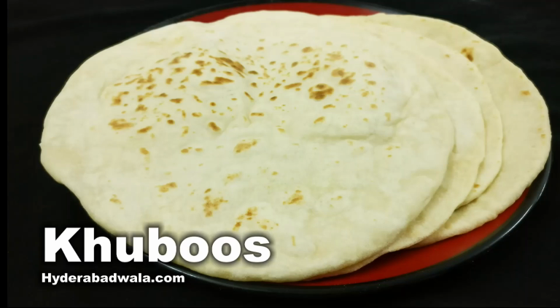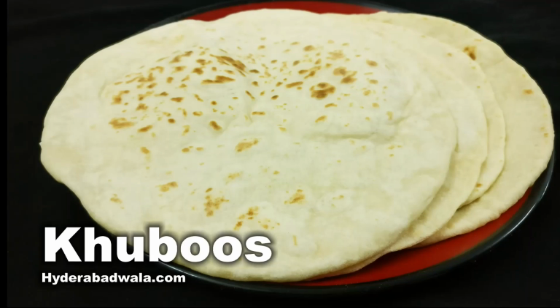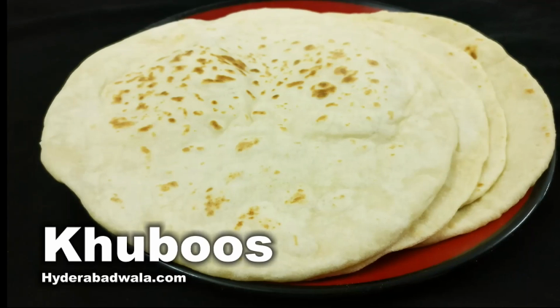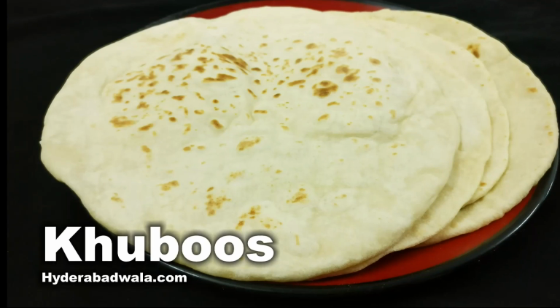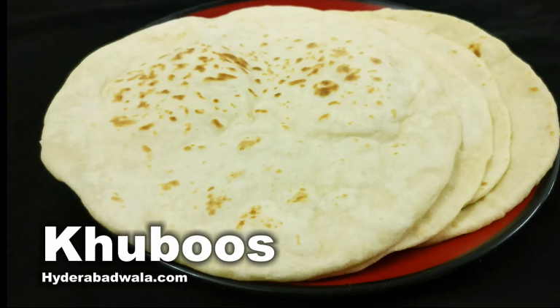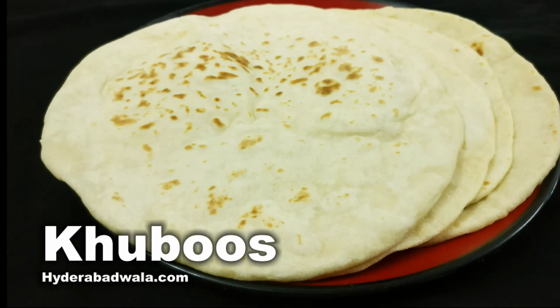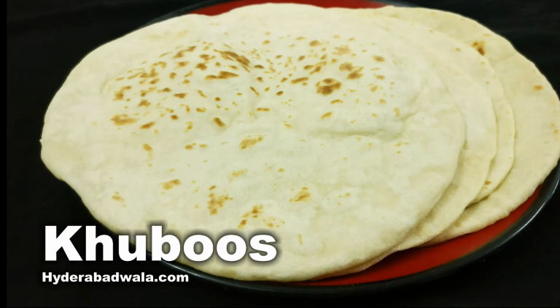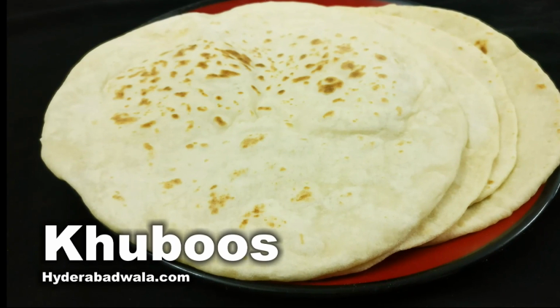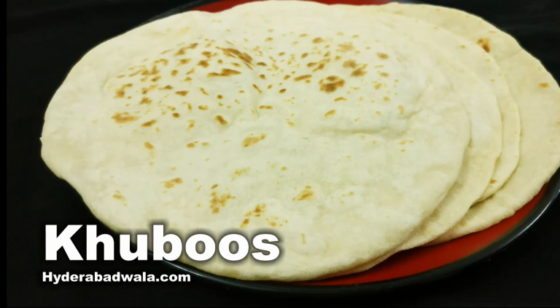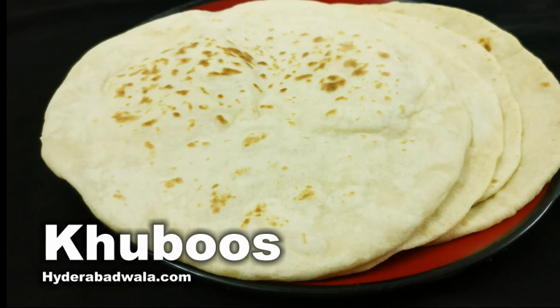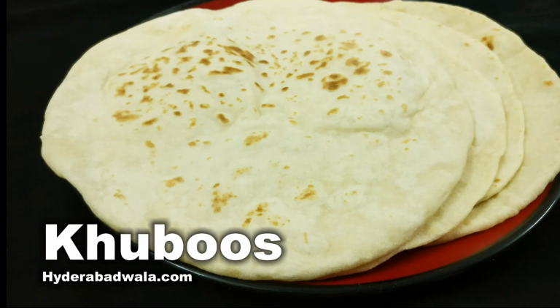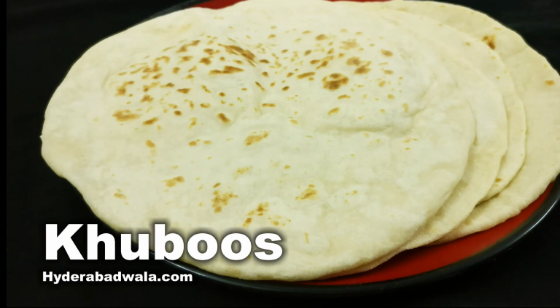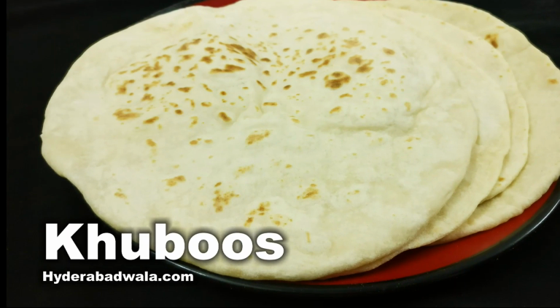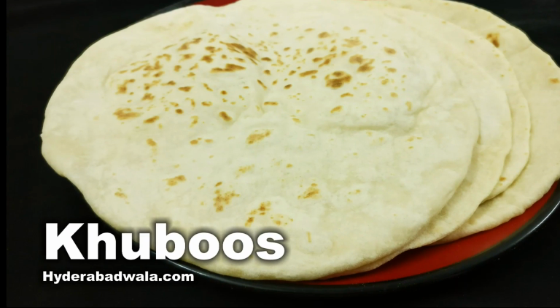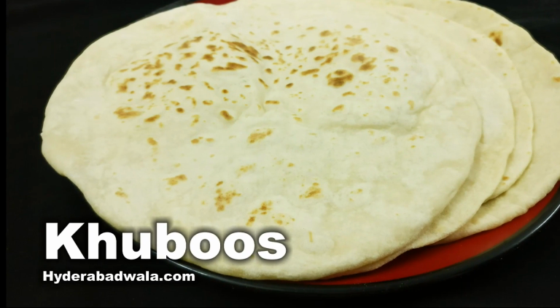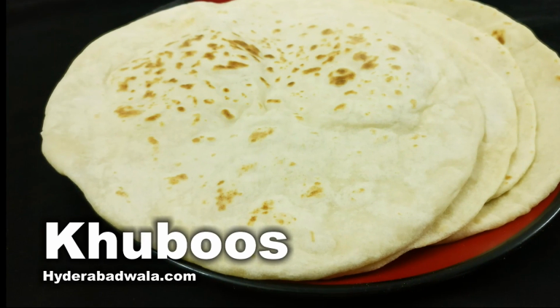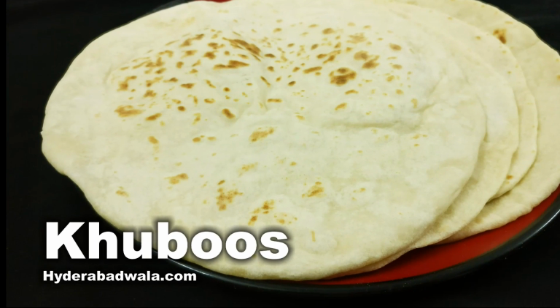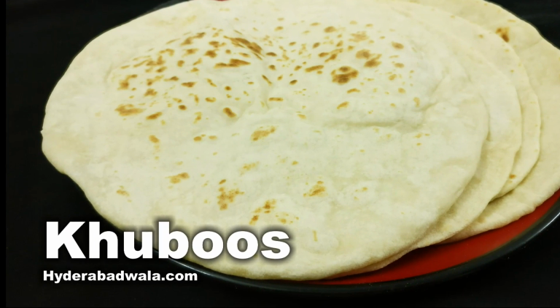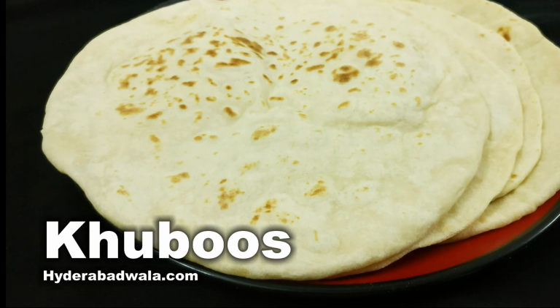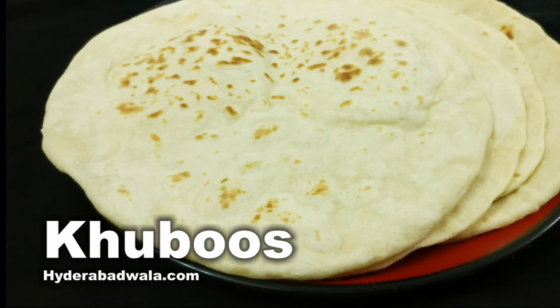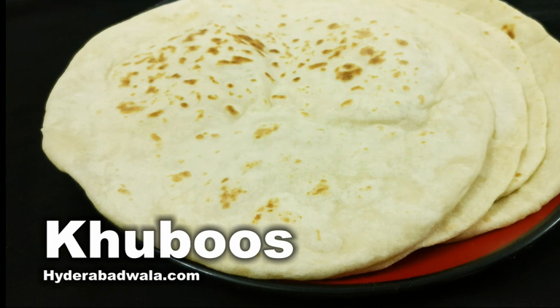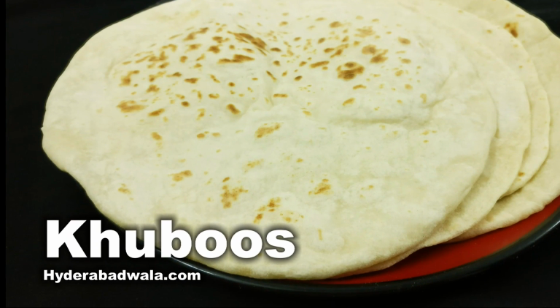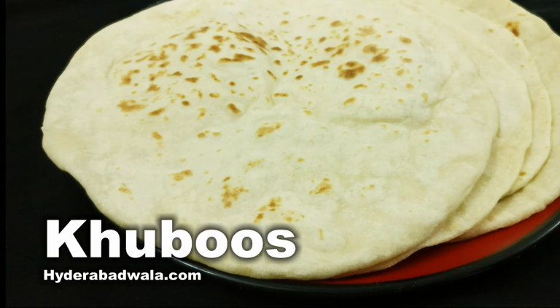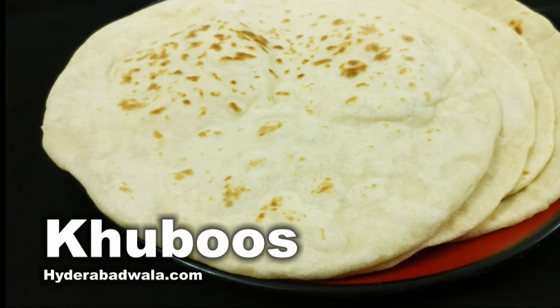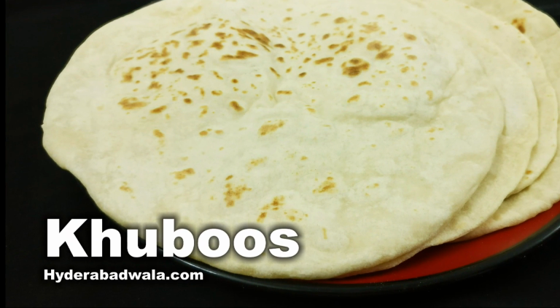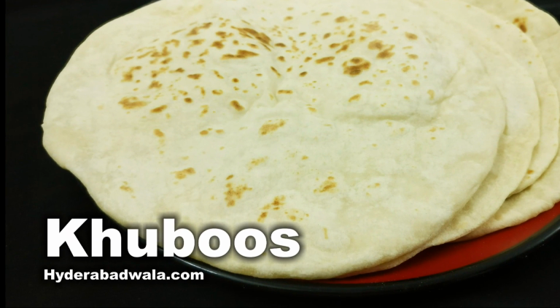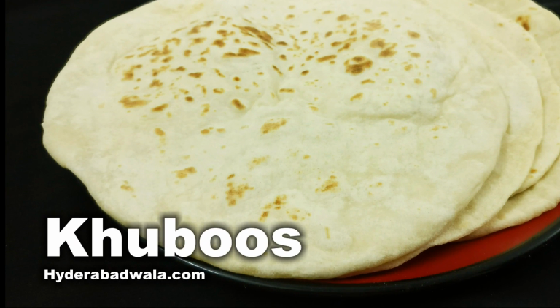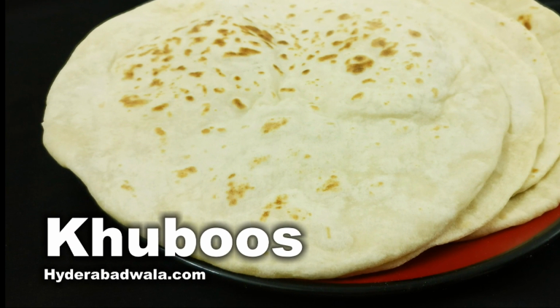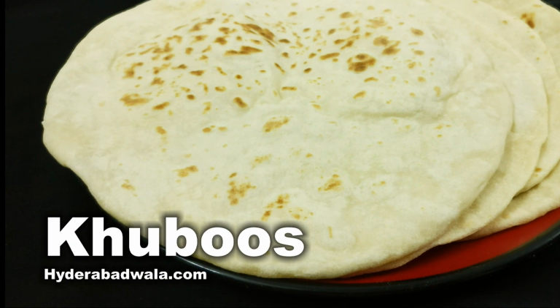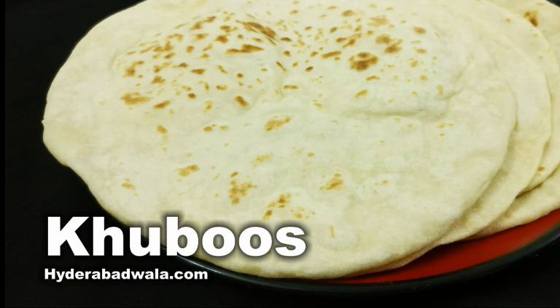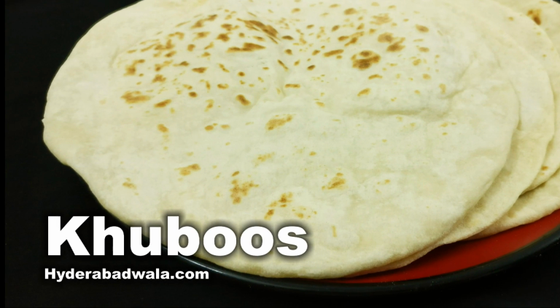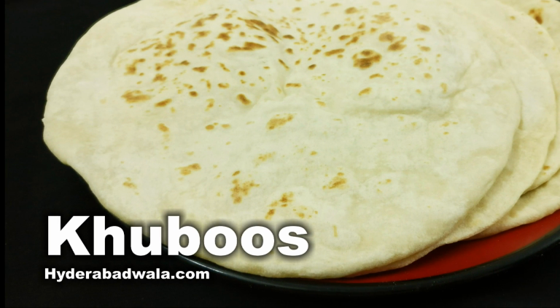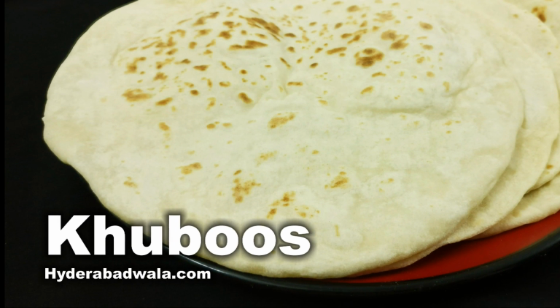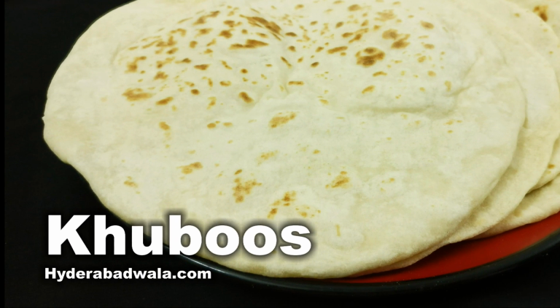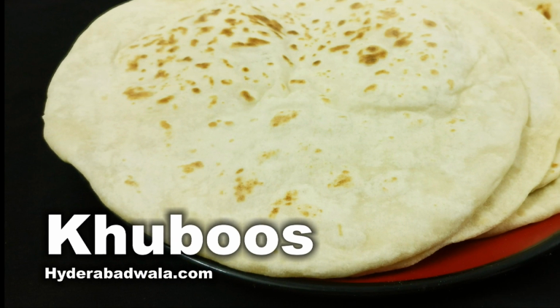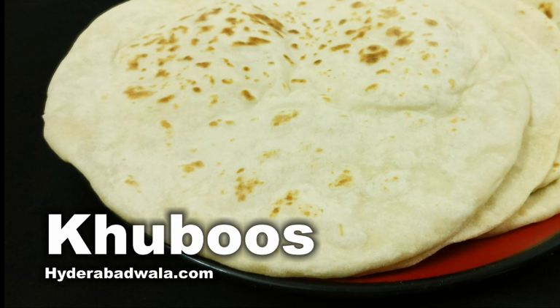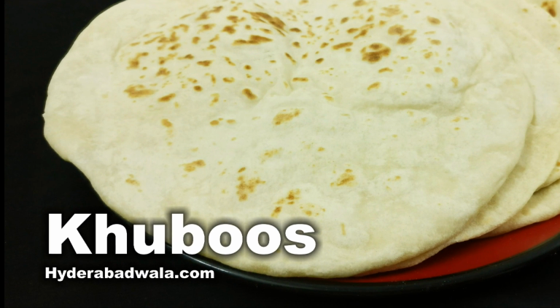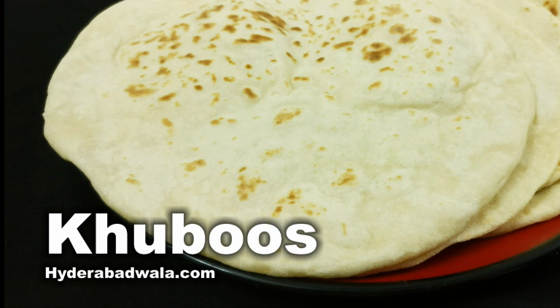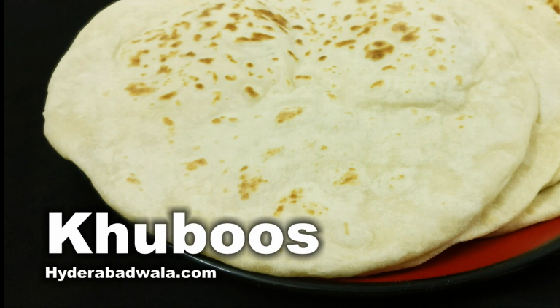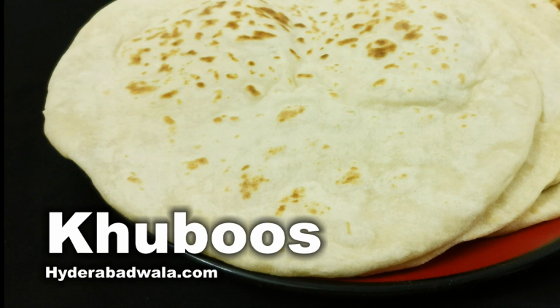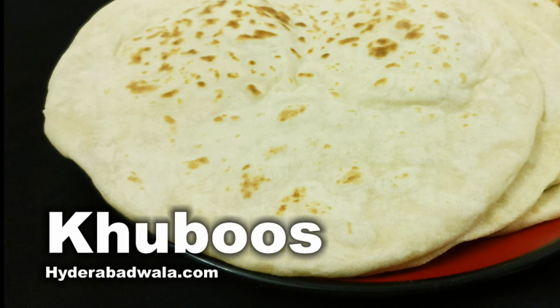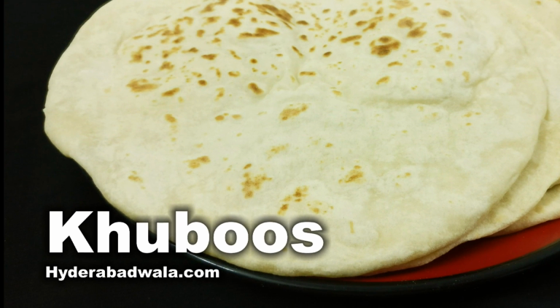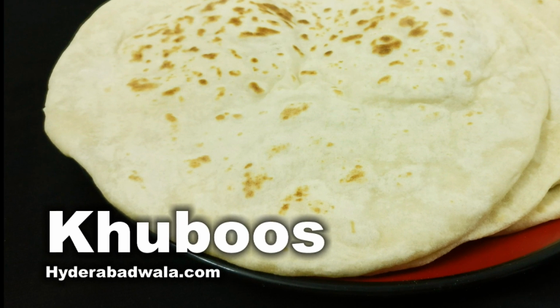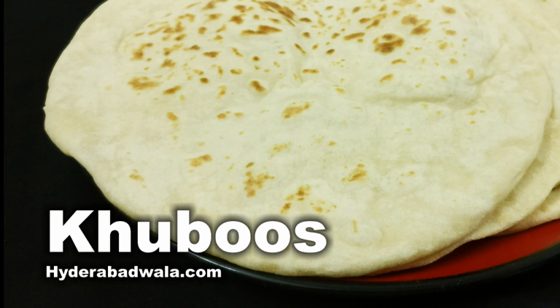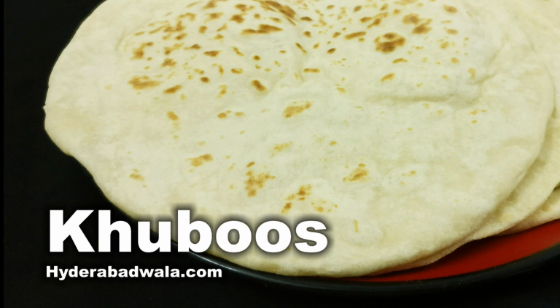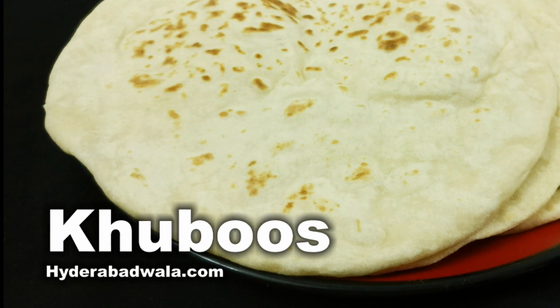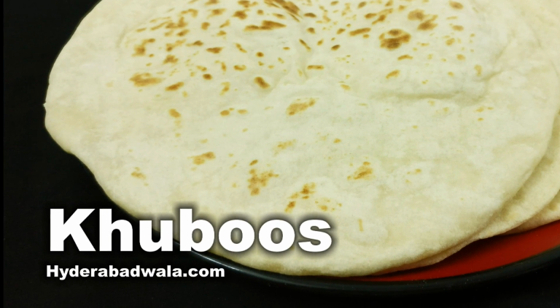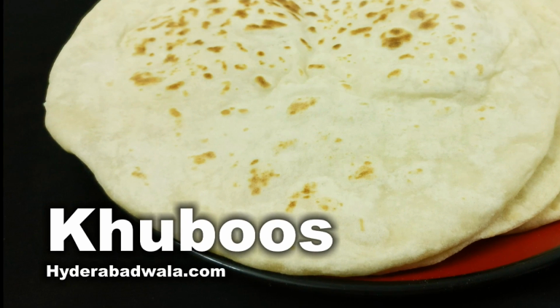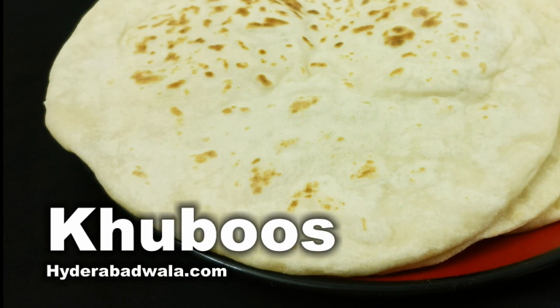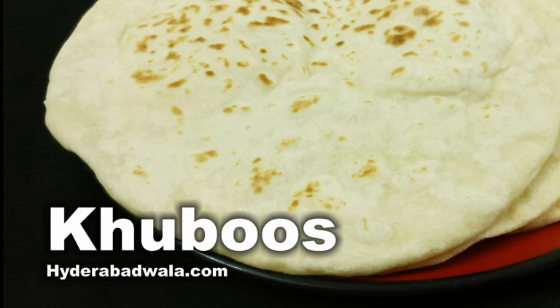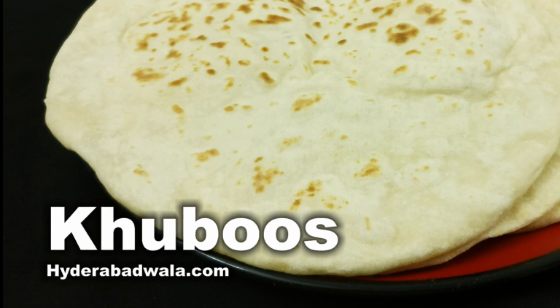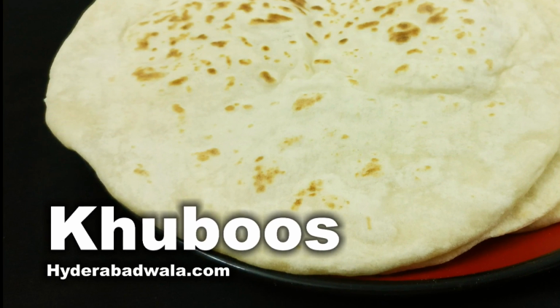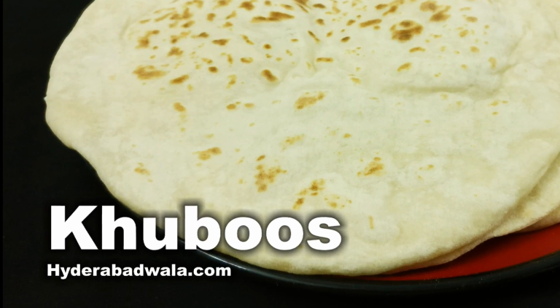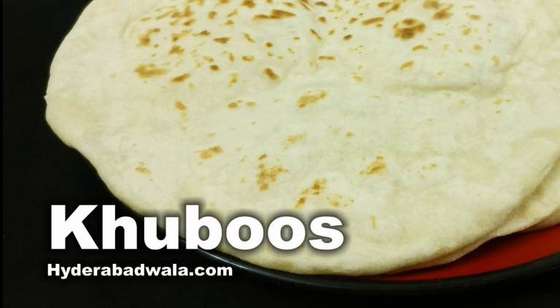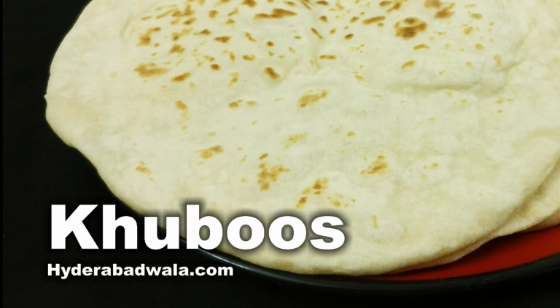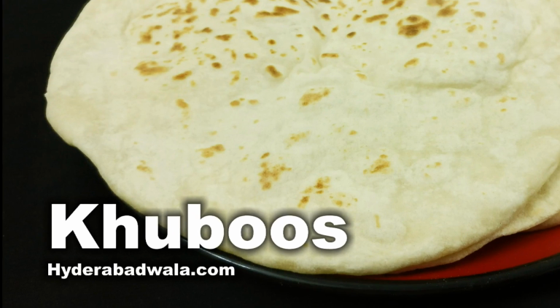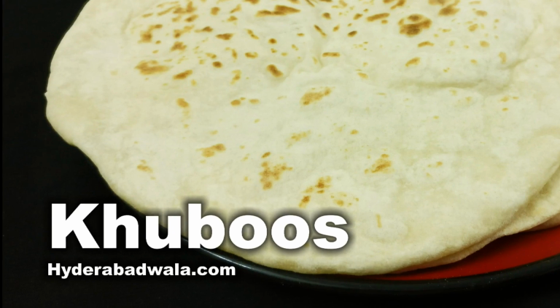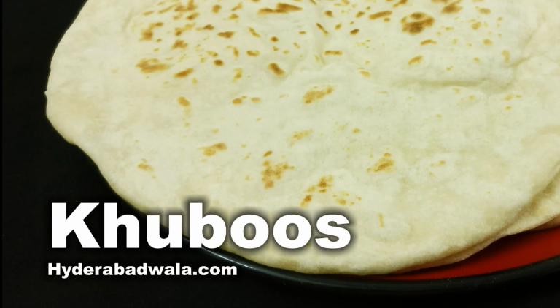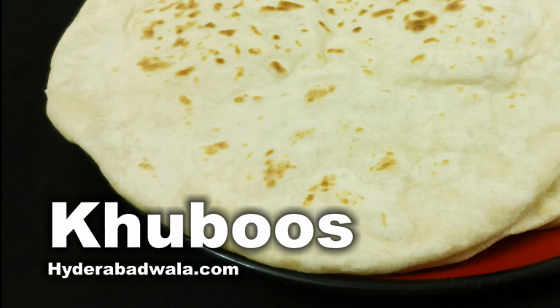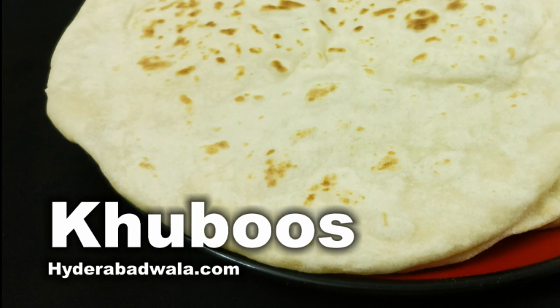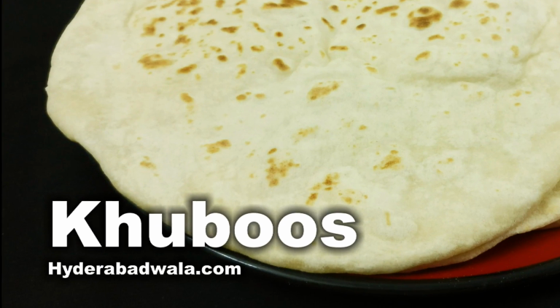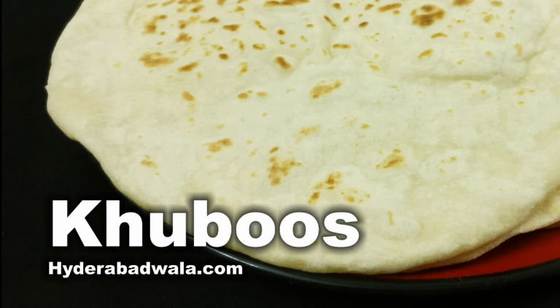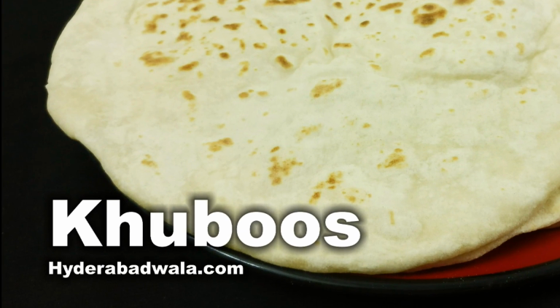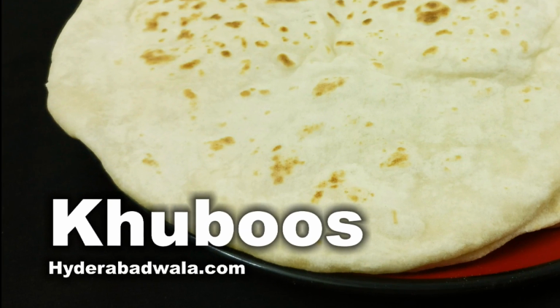This is Yasmeen and I welcome you to Hyderabadwala.com. Today I'll show you how to make kubus or pita bread.